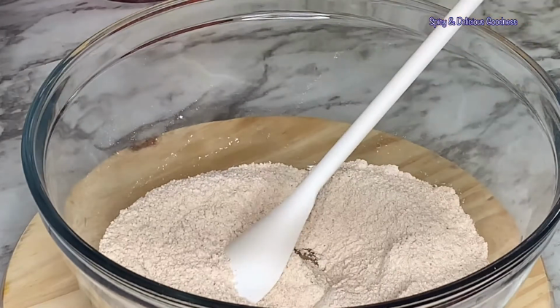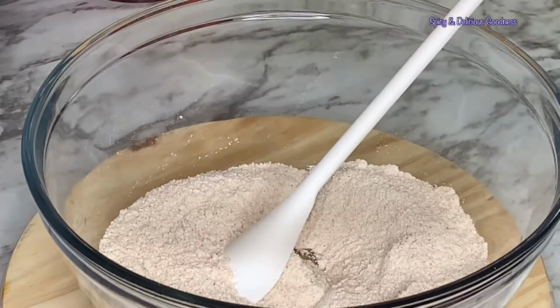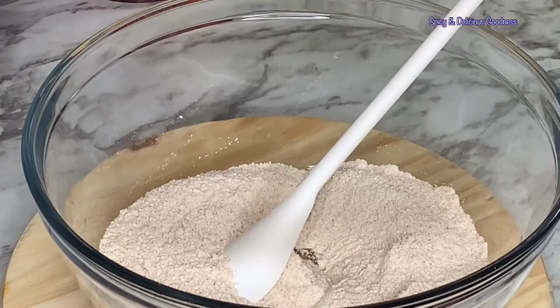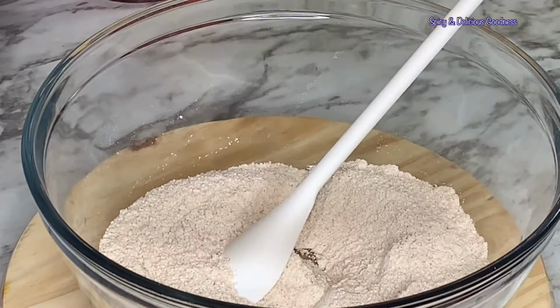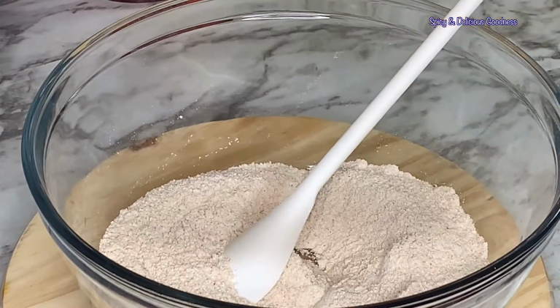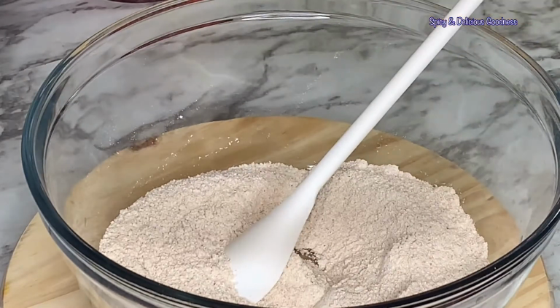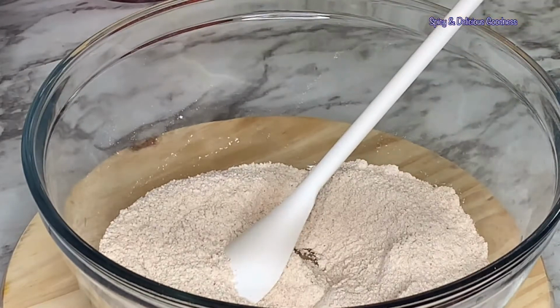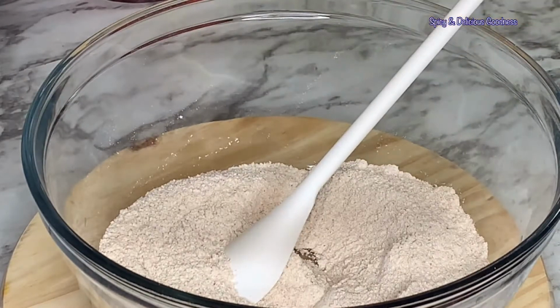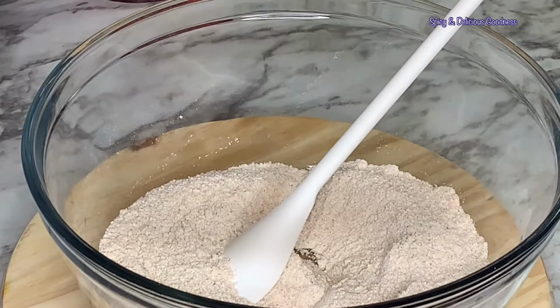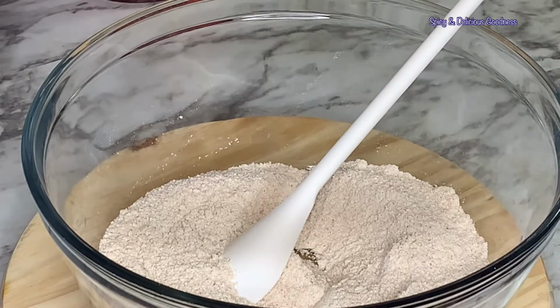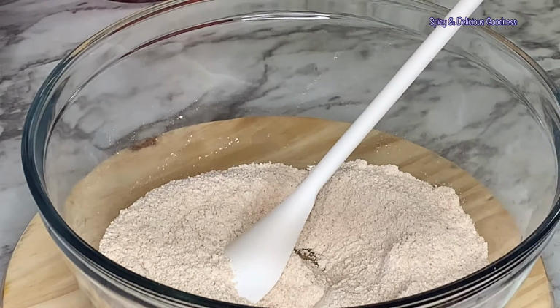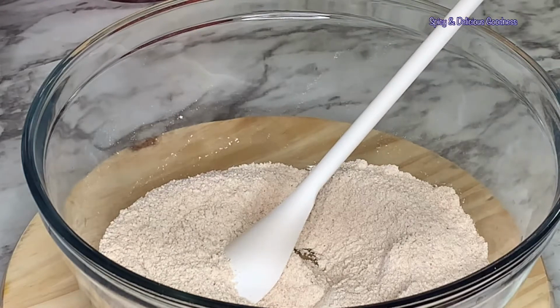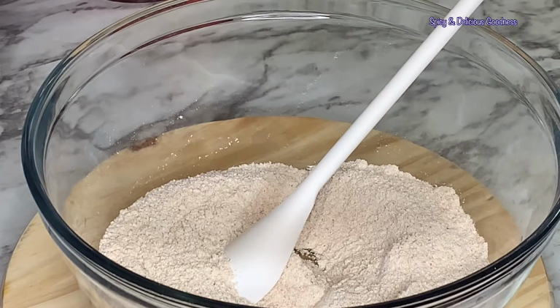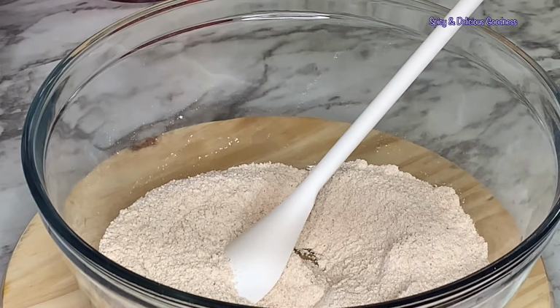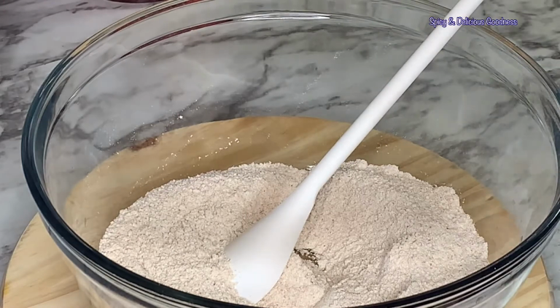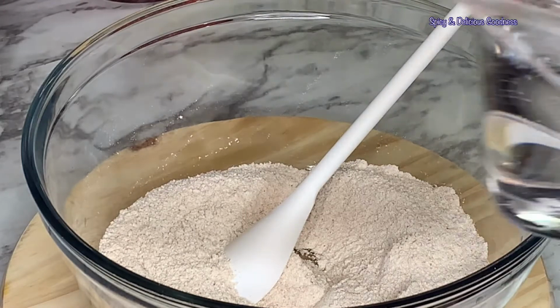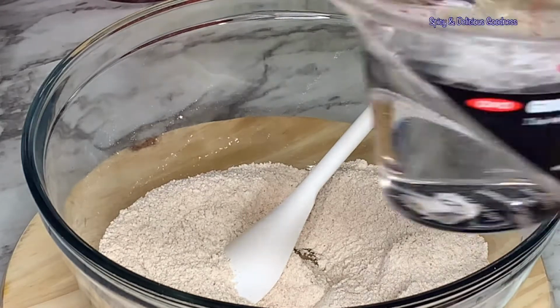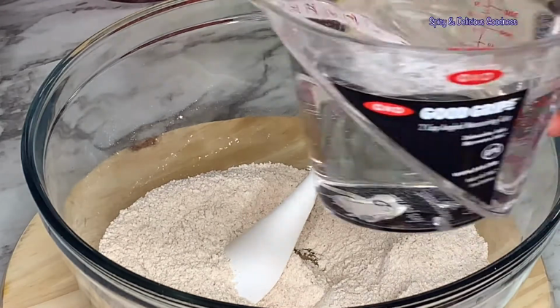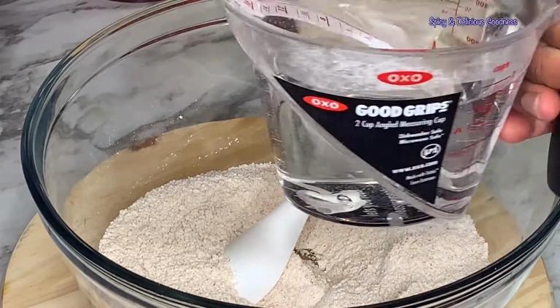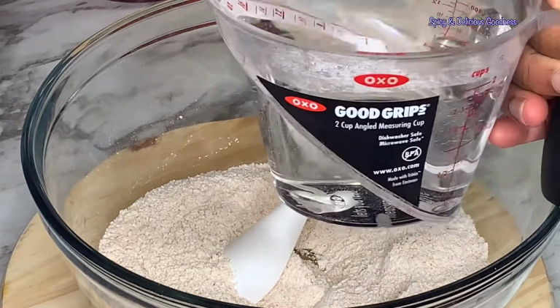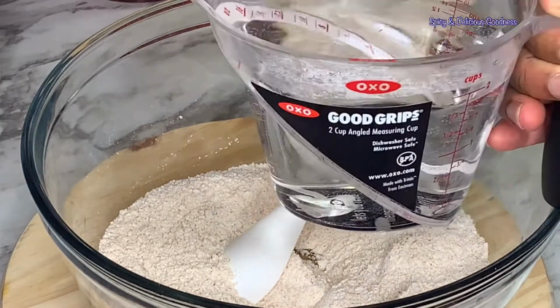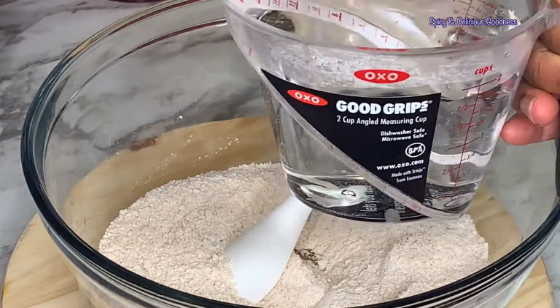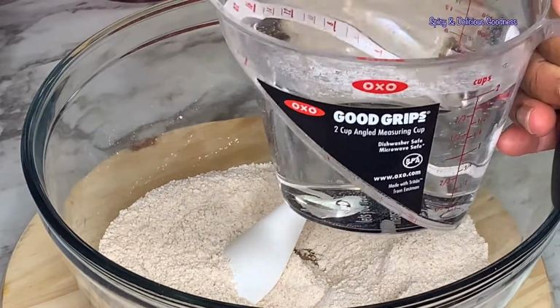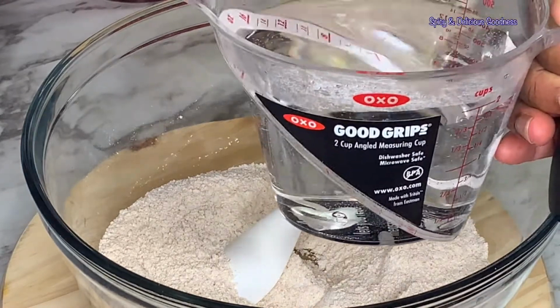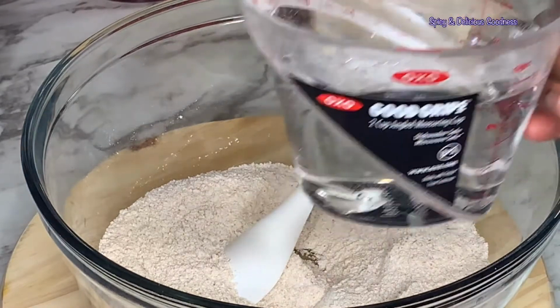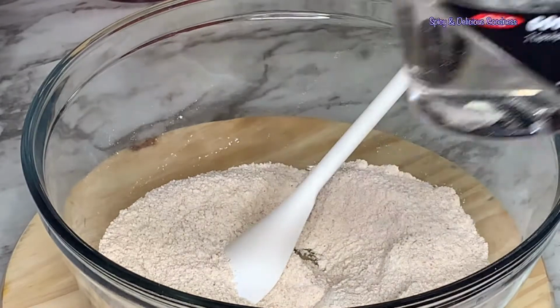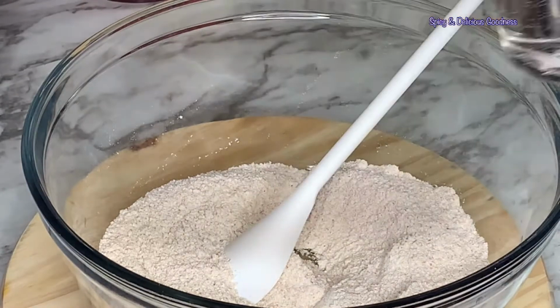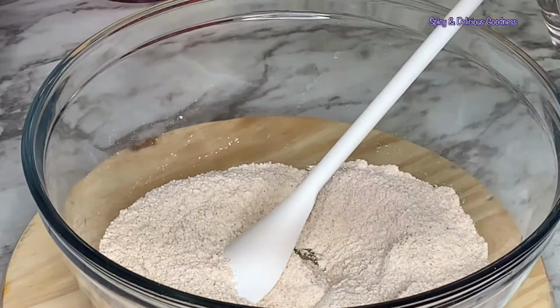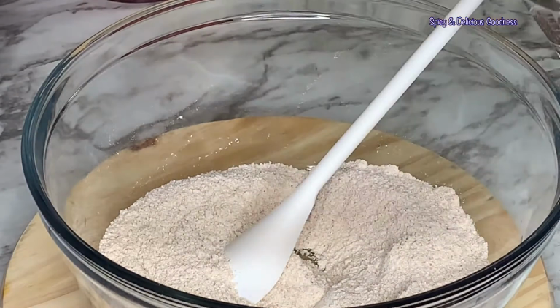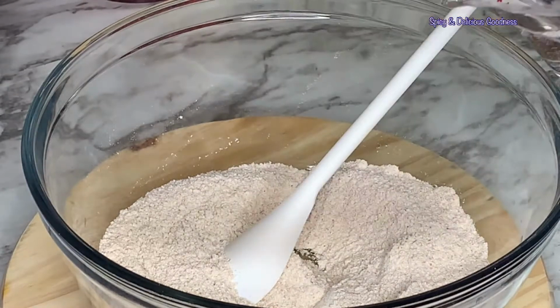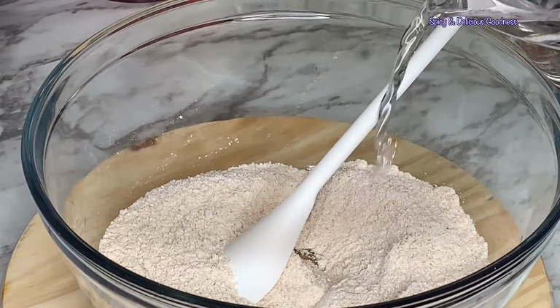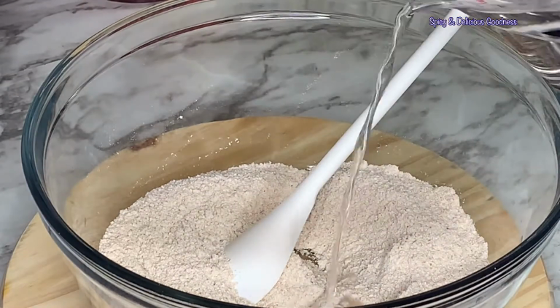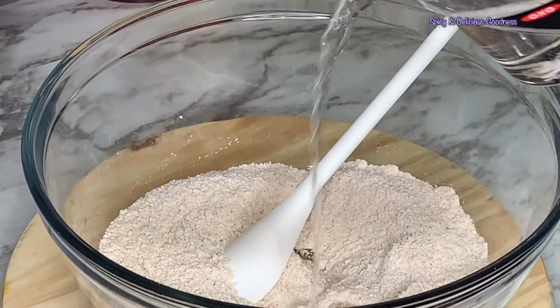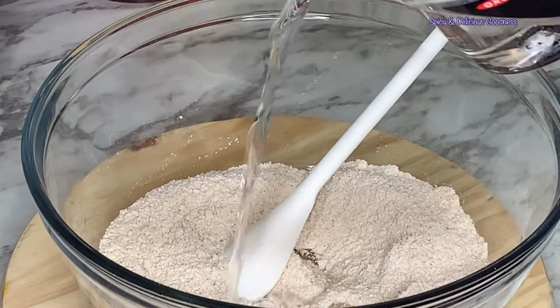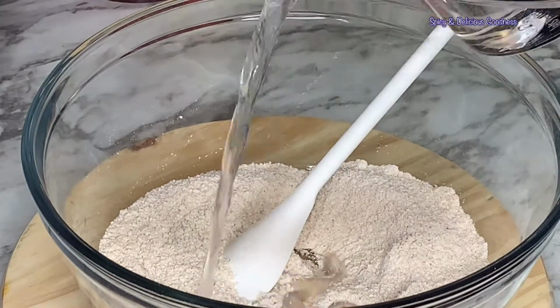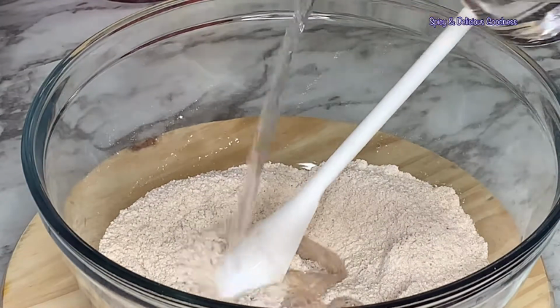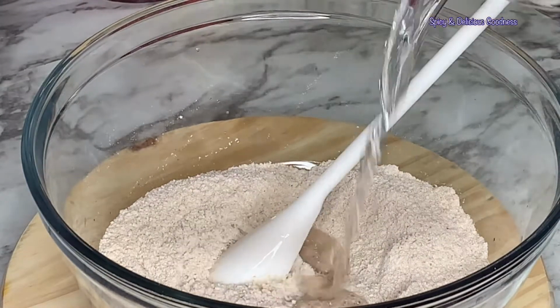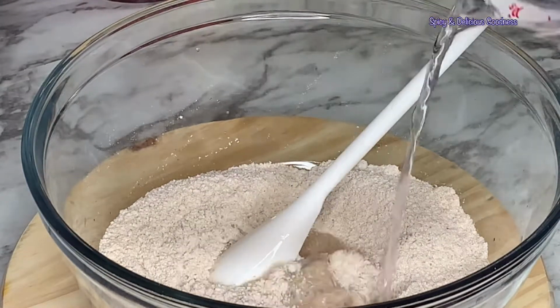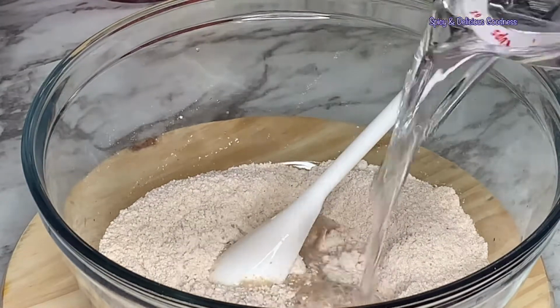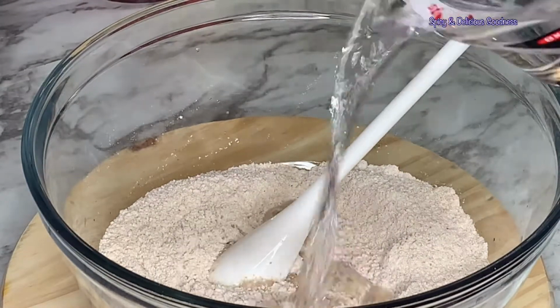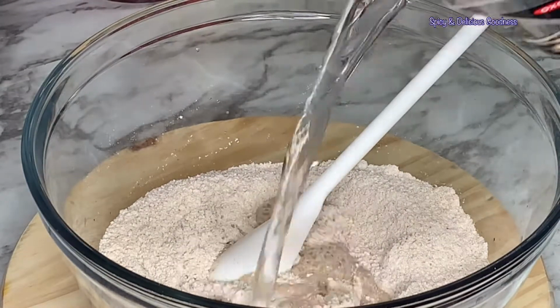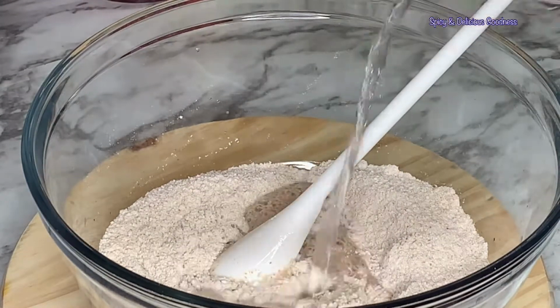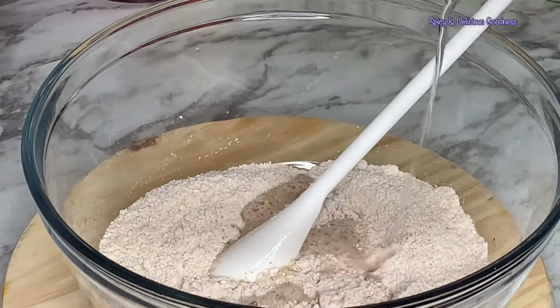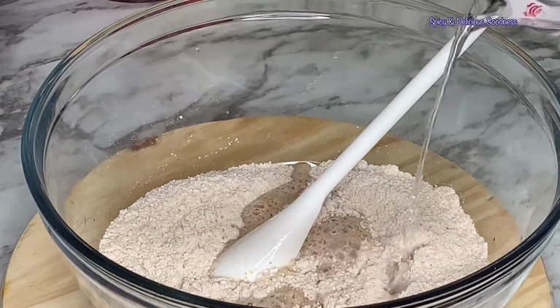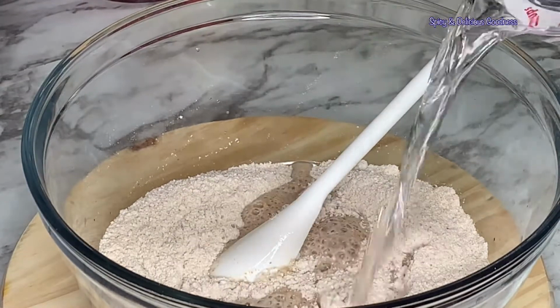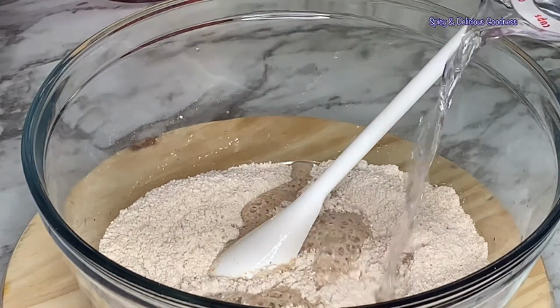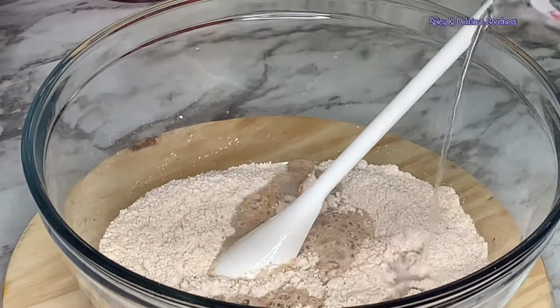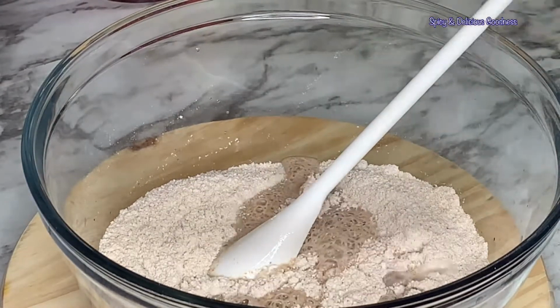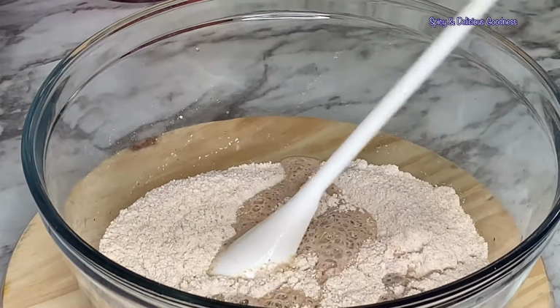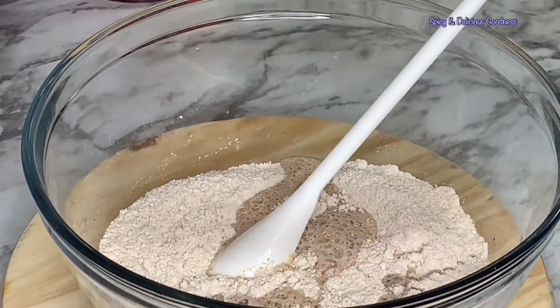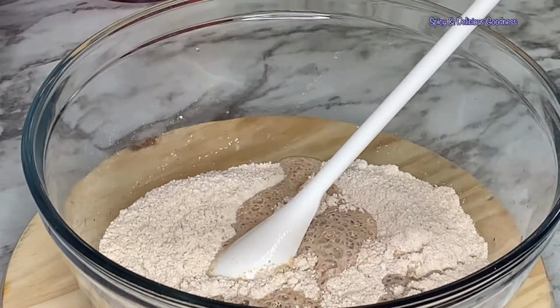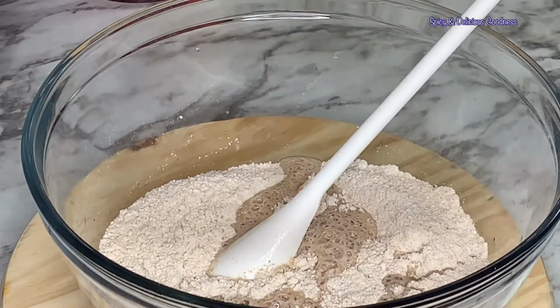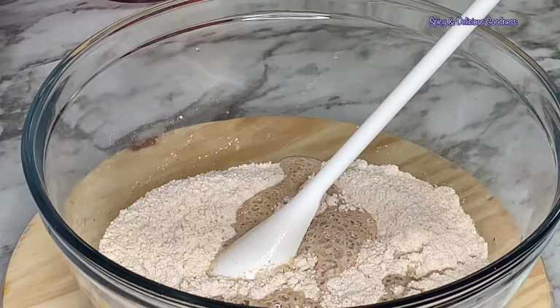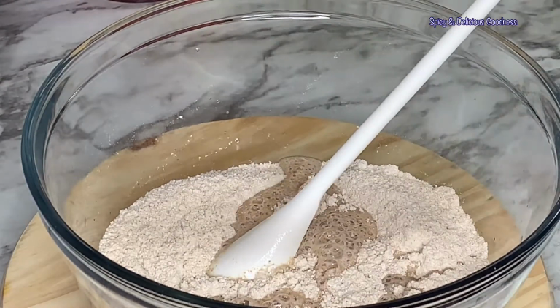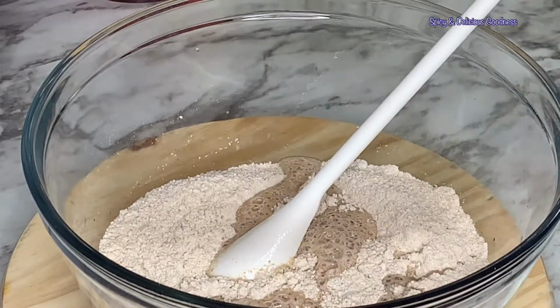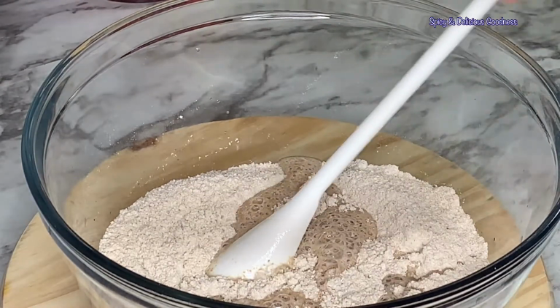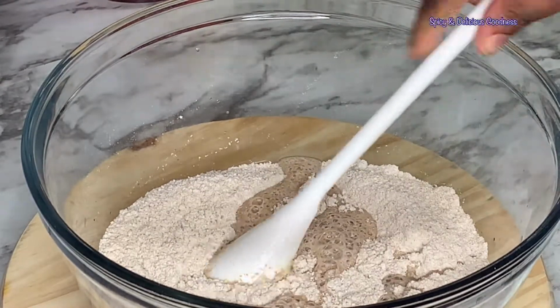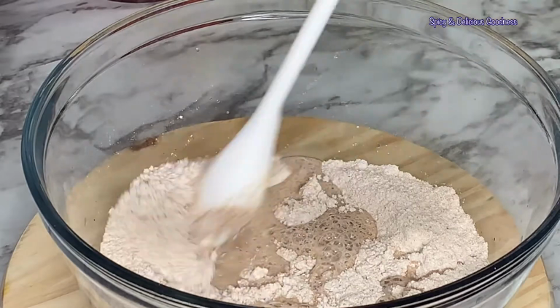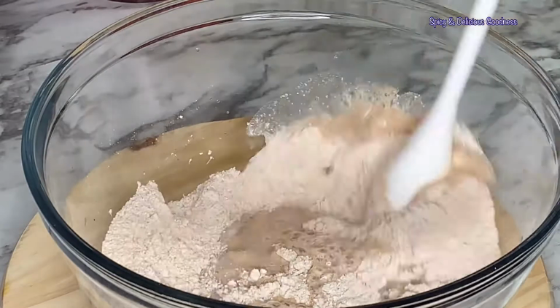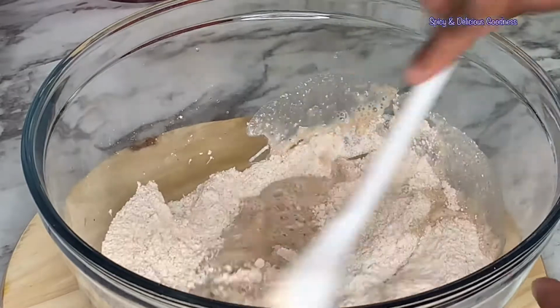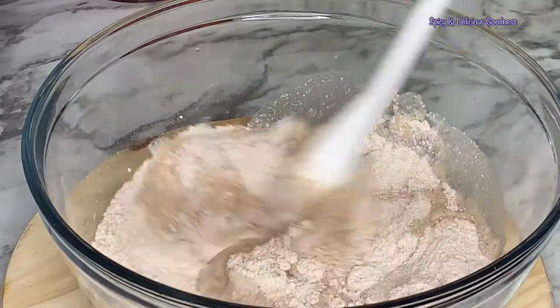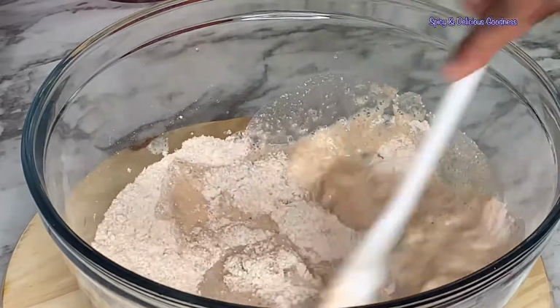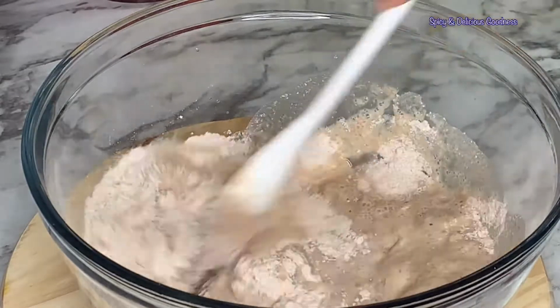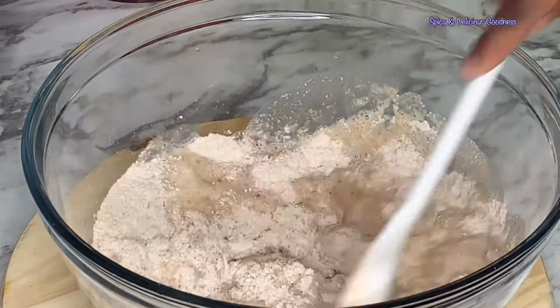I'm starting with two cups of warm water. I'm going to add it in gradually and I'm going to tell you how much I used.